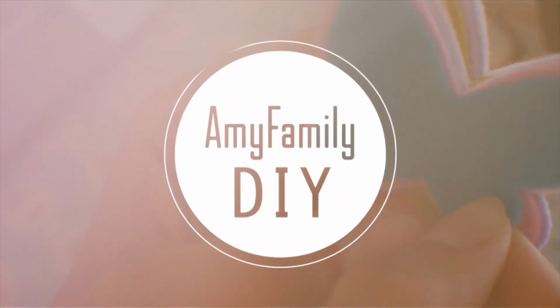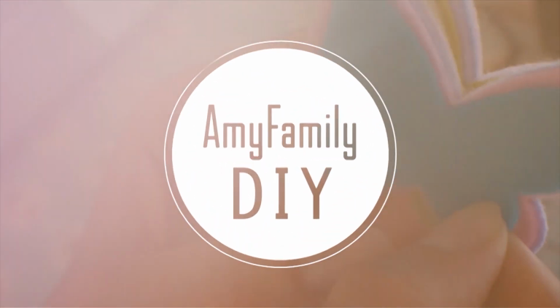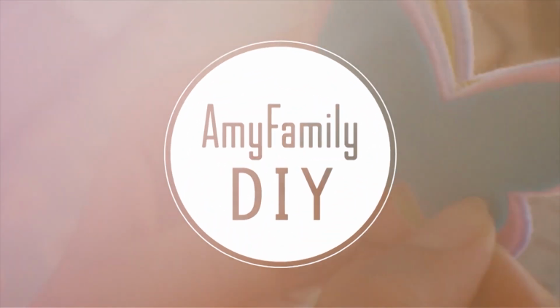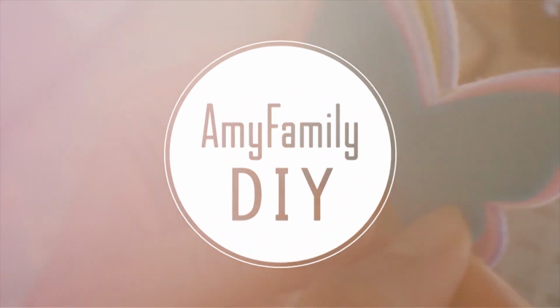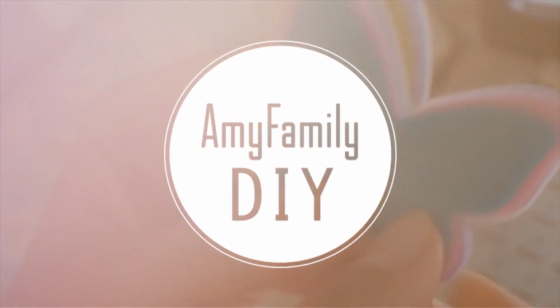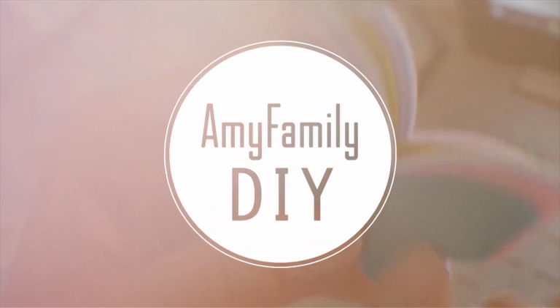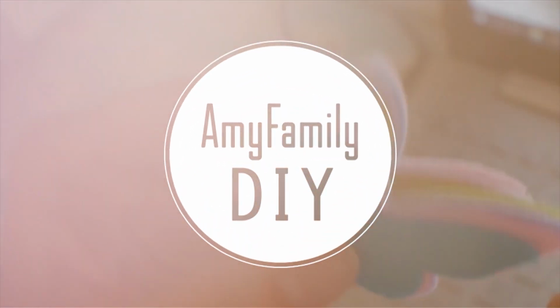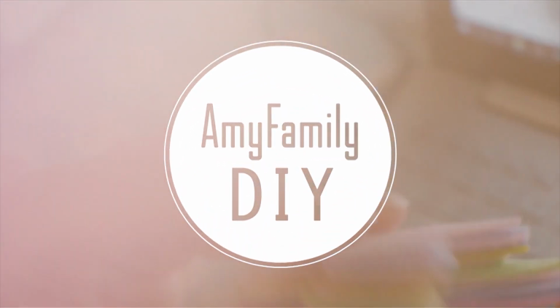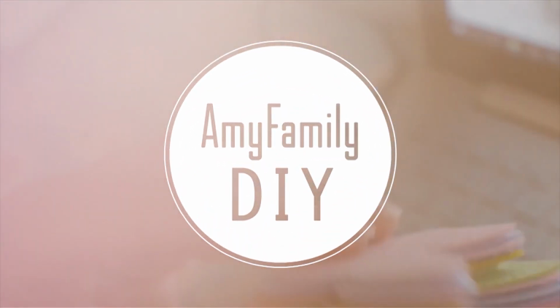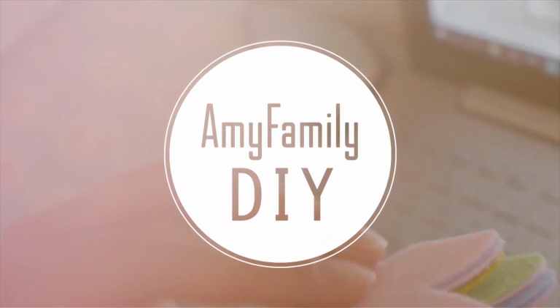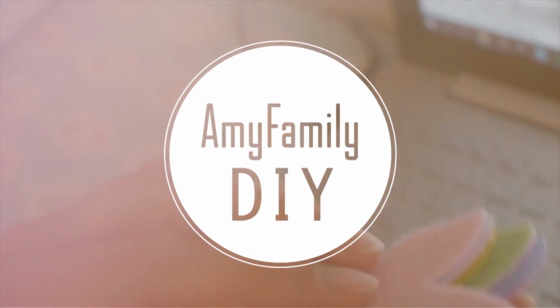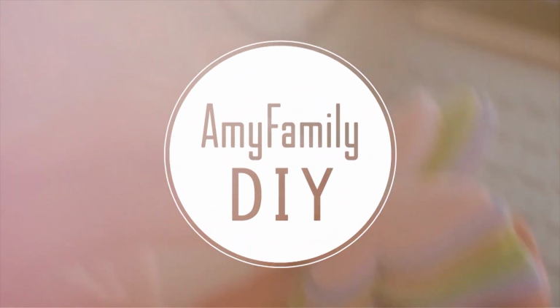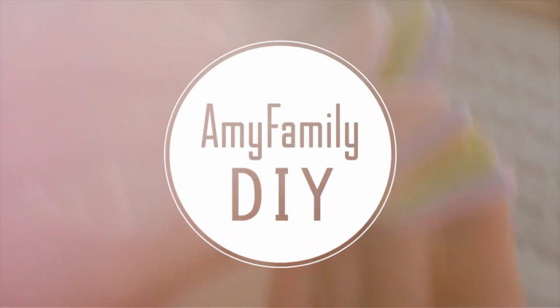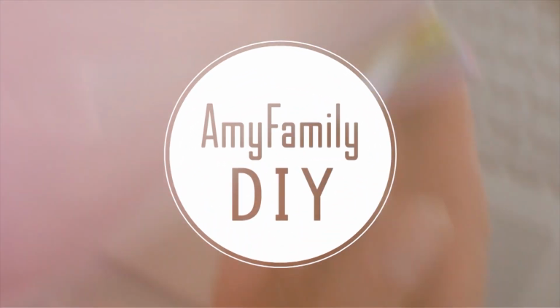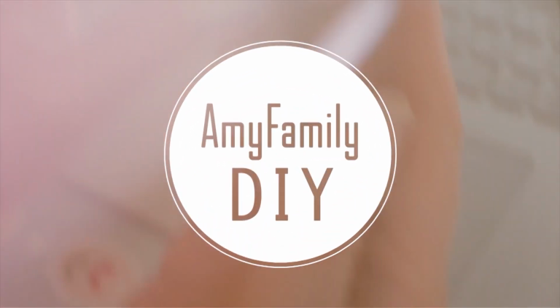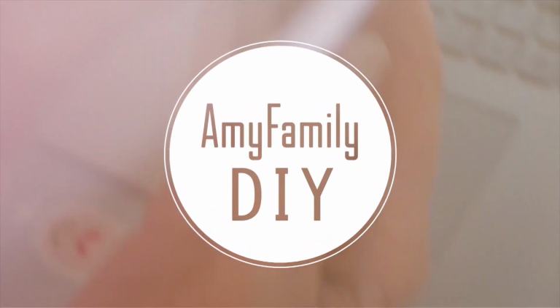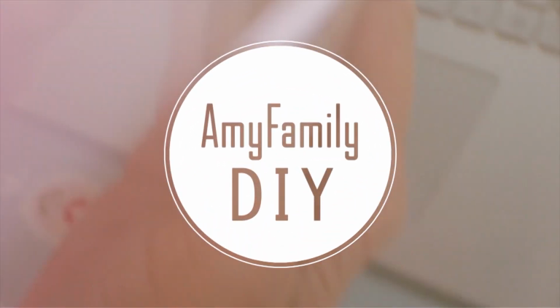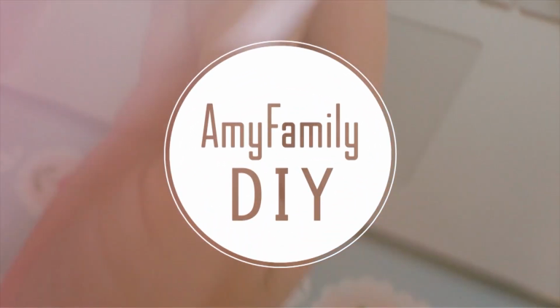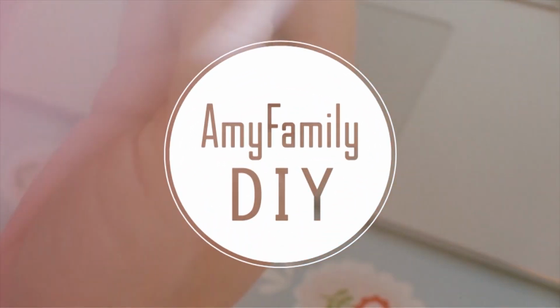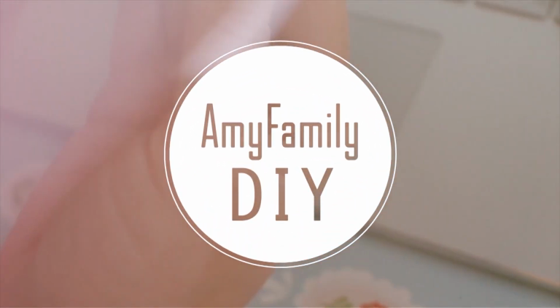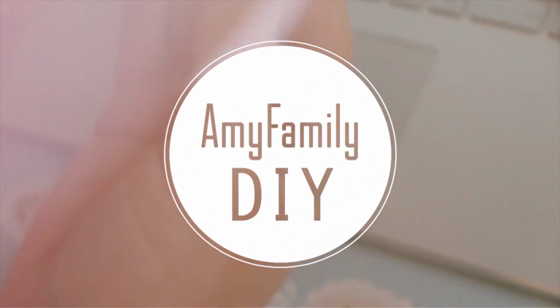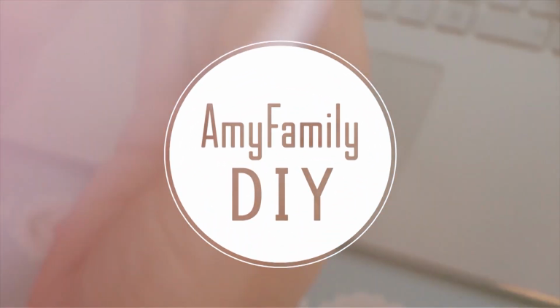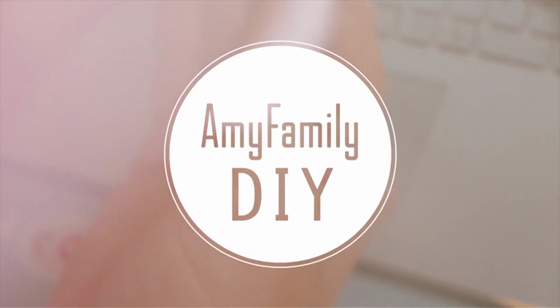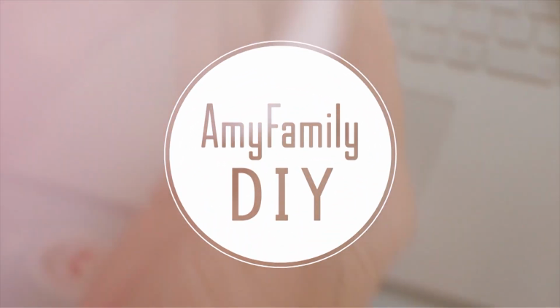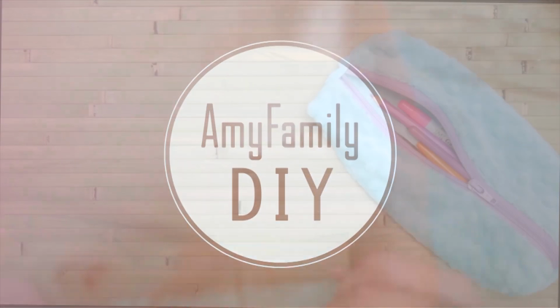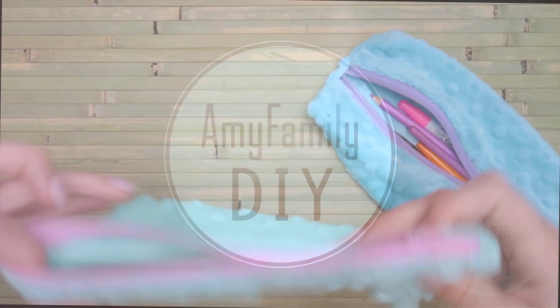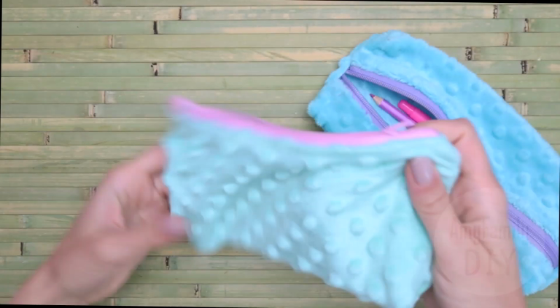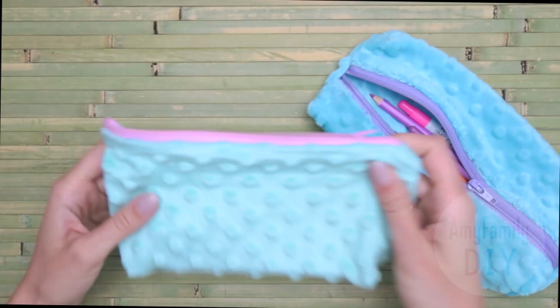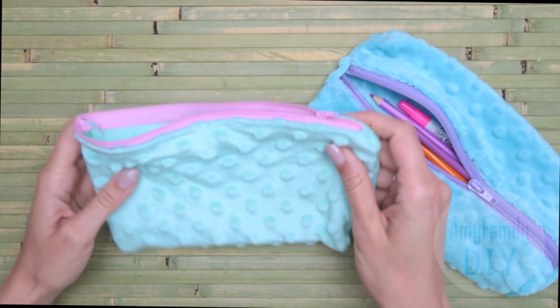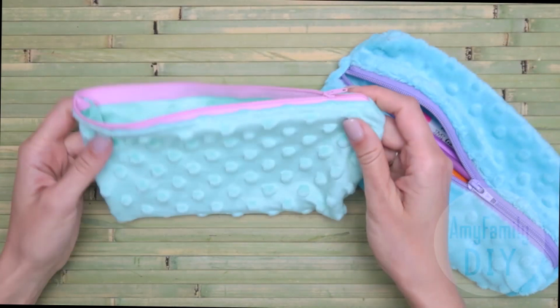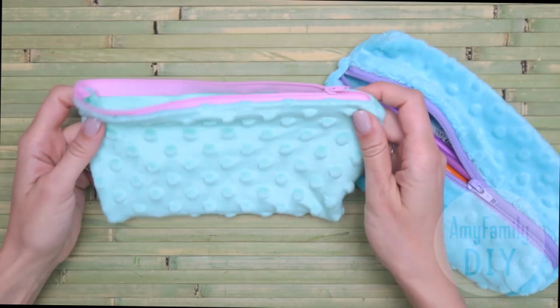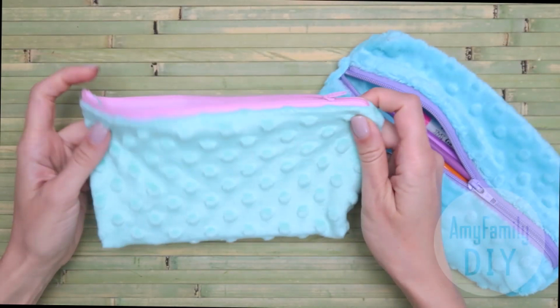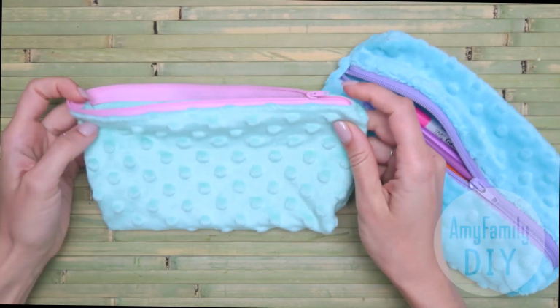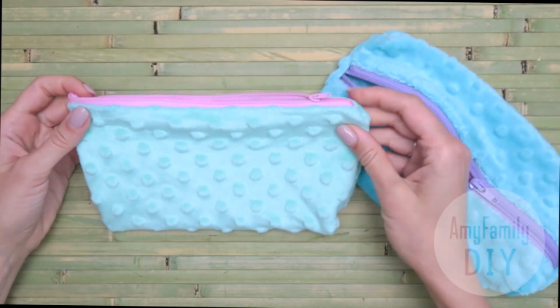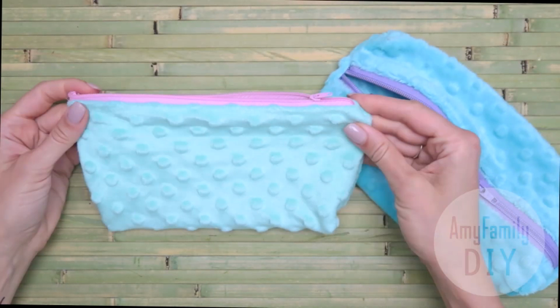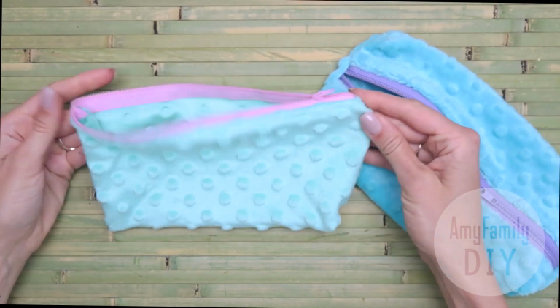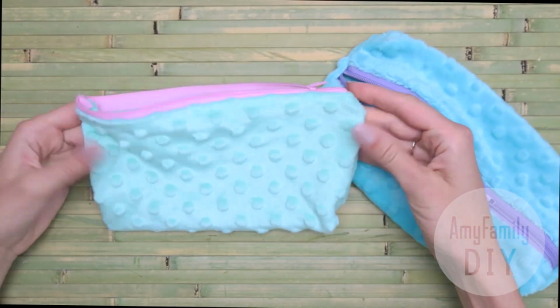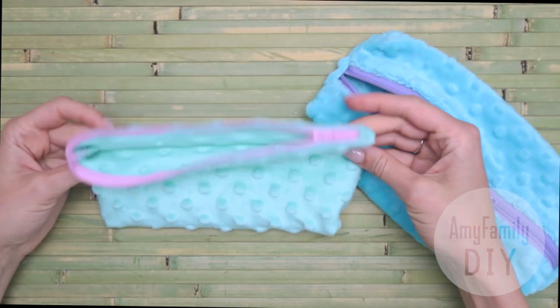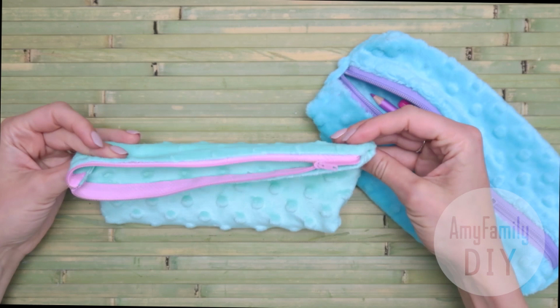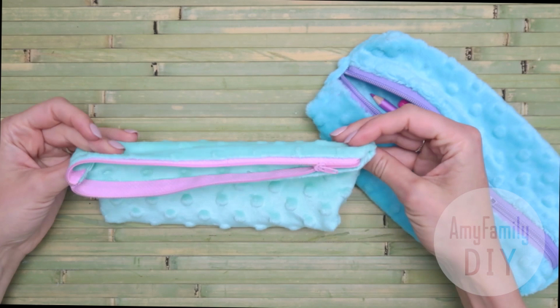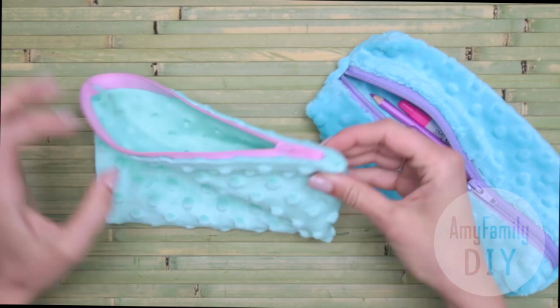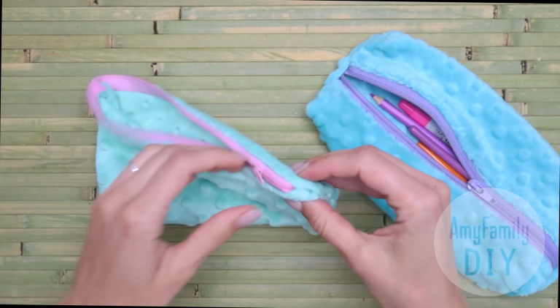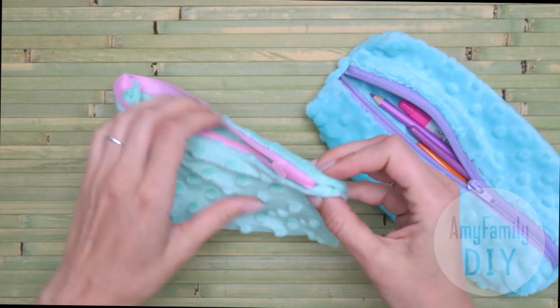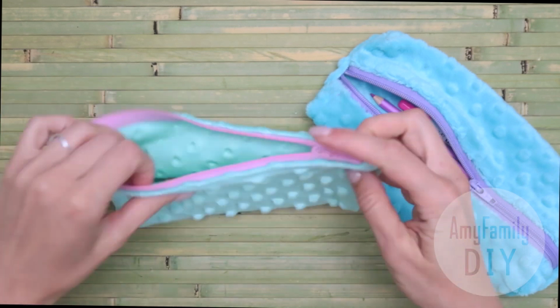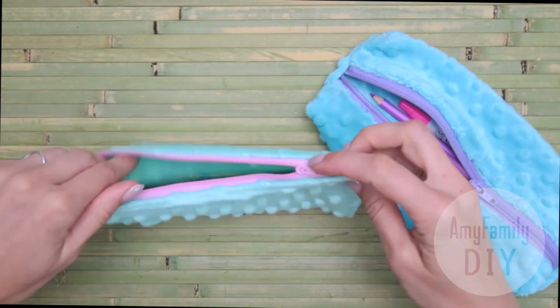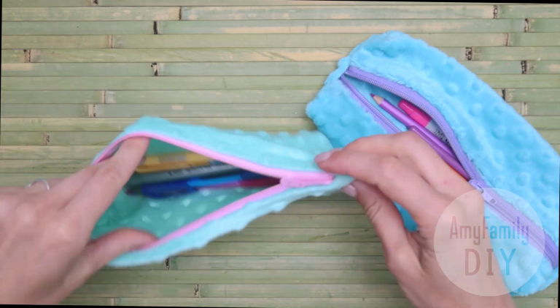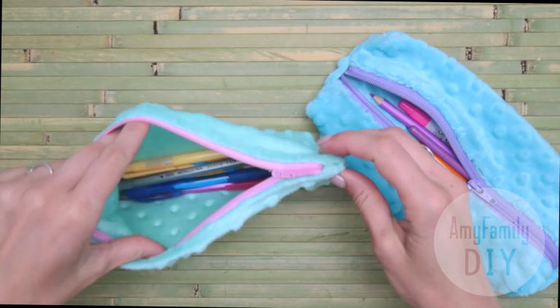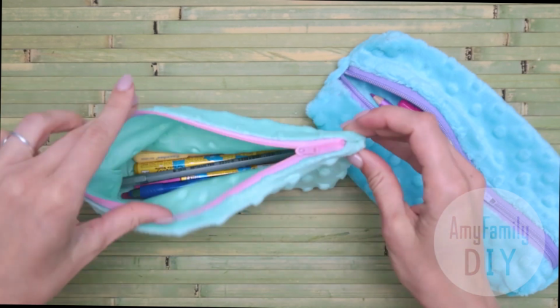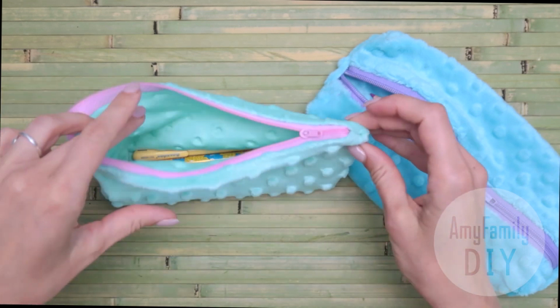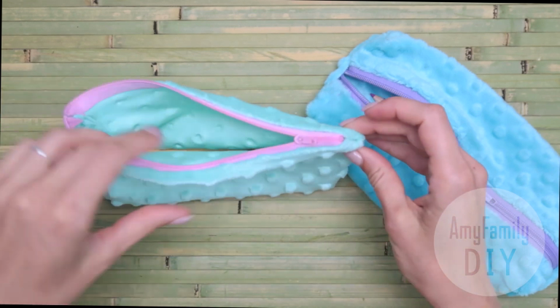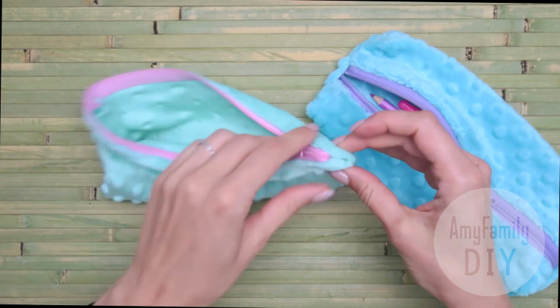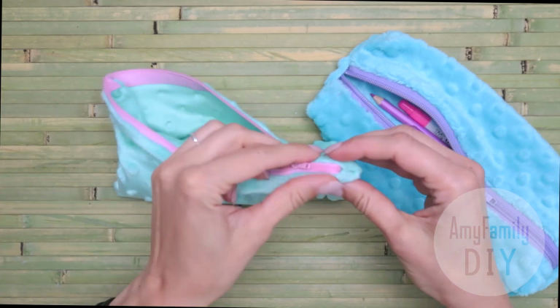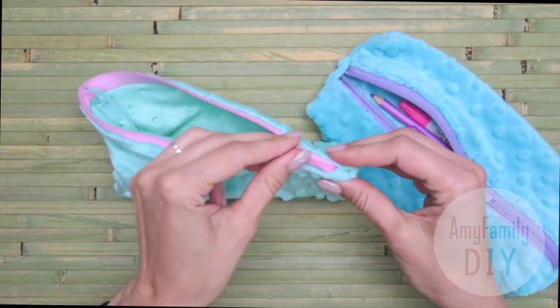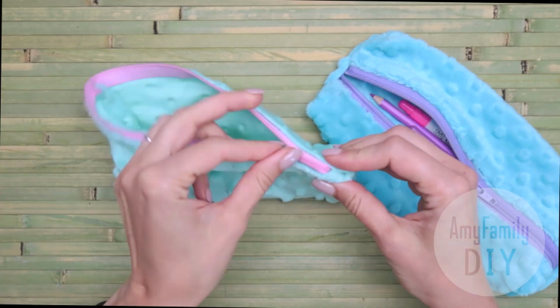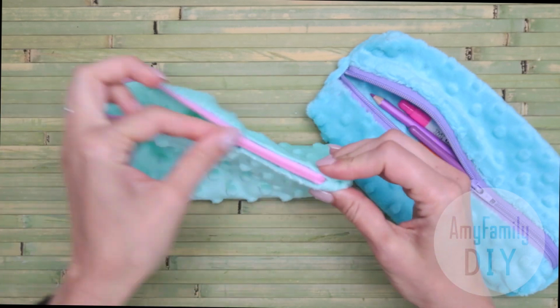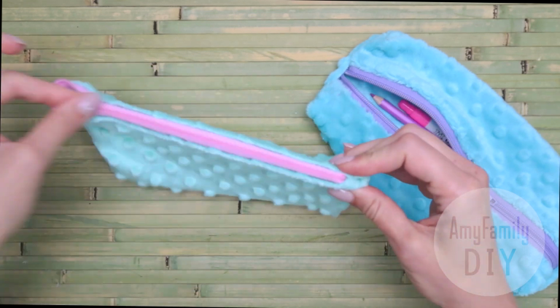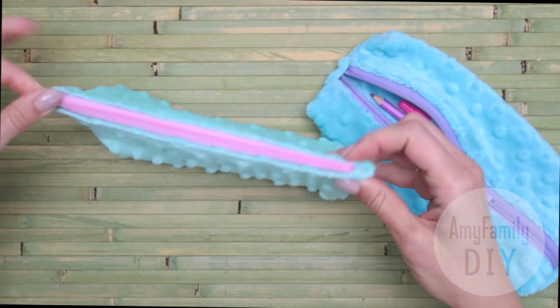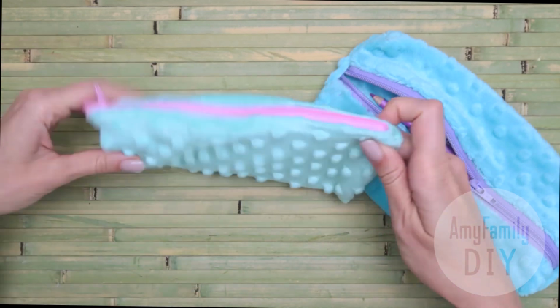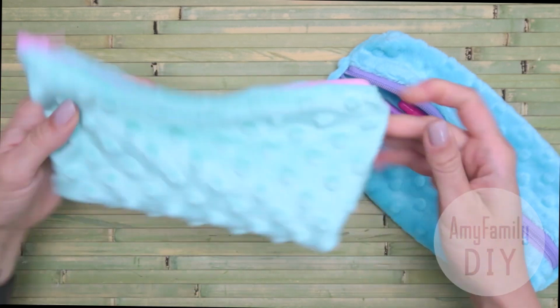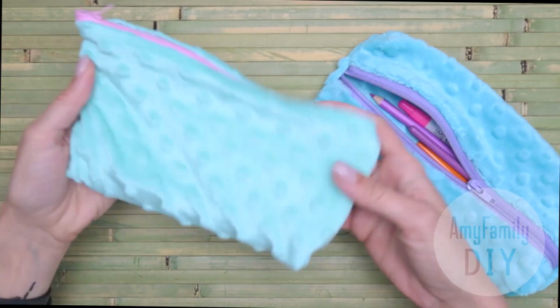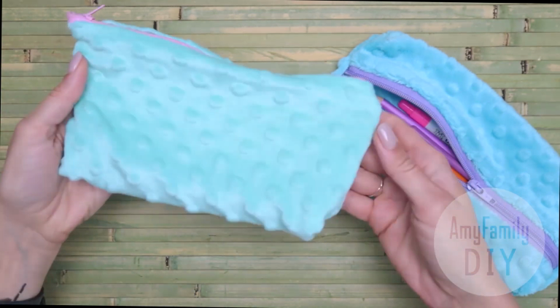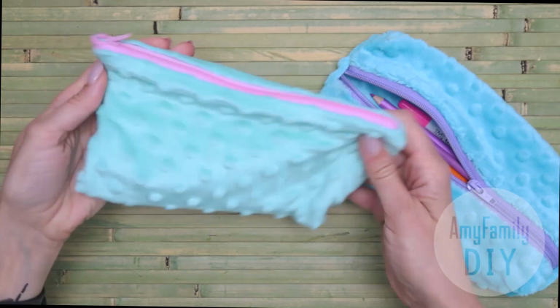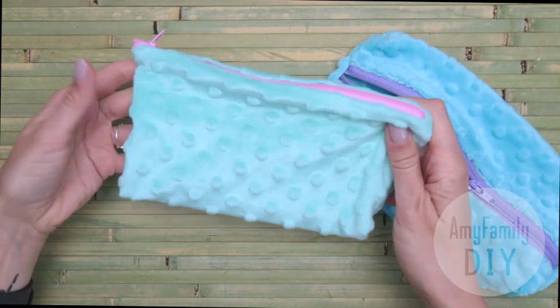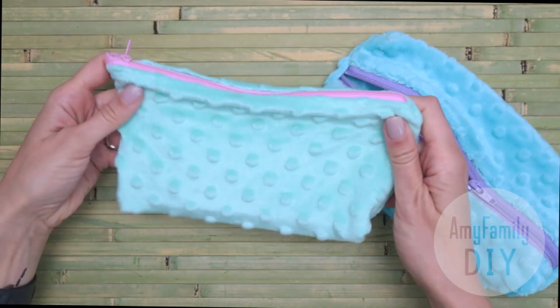Welcome to my workshop! In this video, I will show you how to make these two versions of pencil cases without sewing.